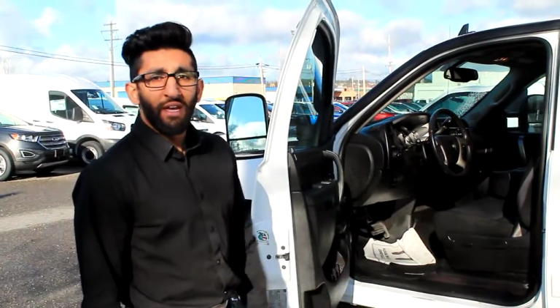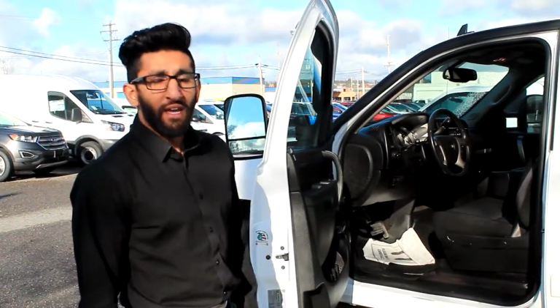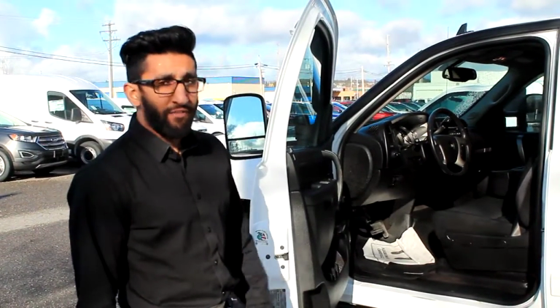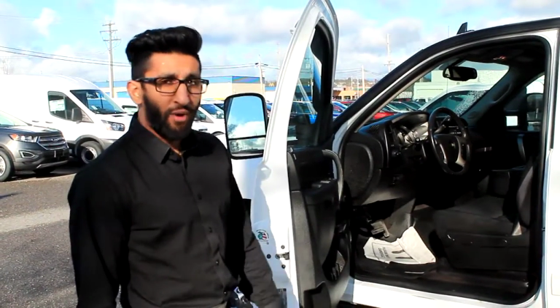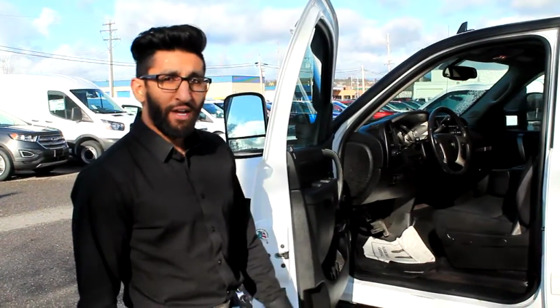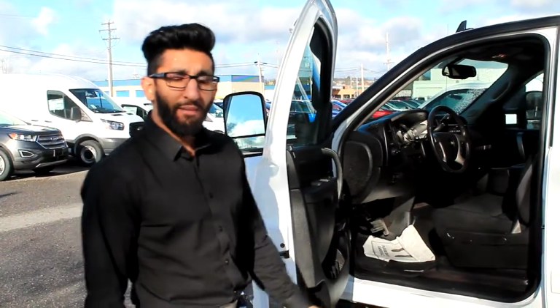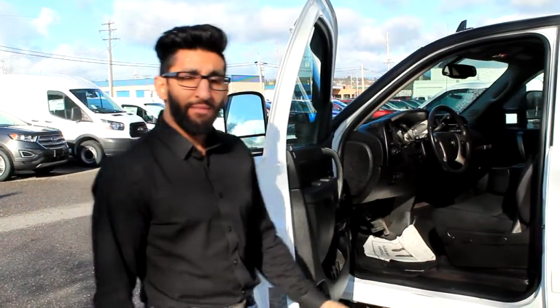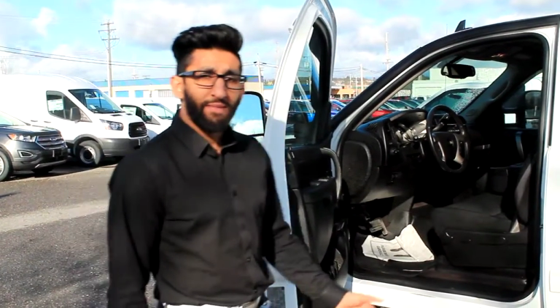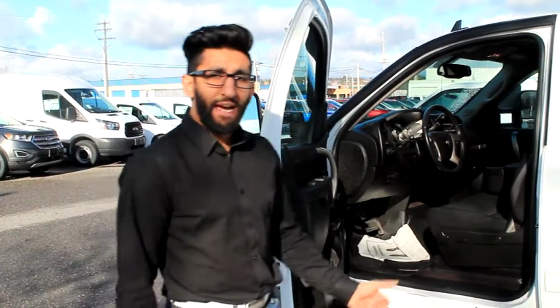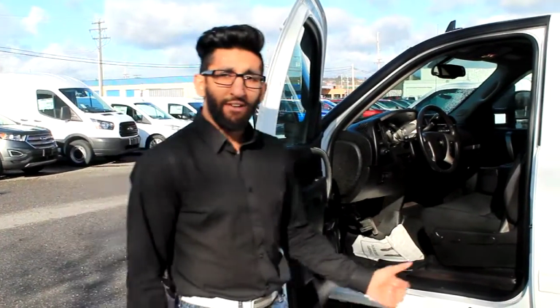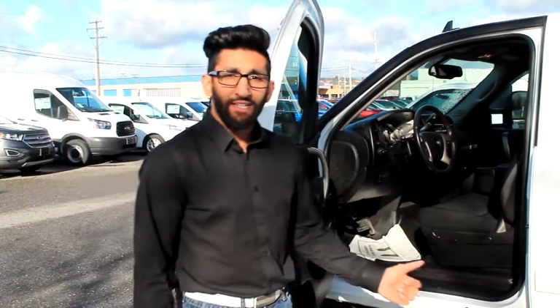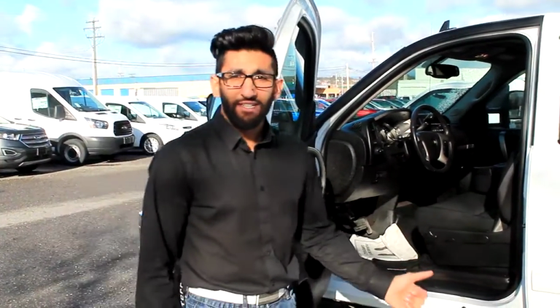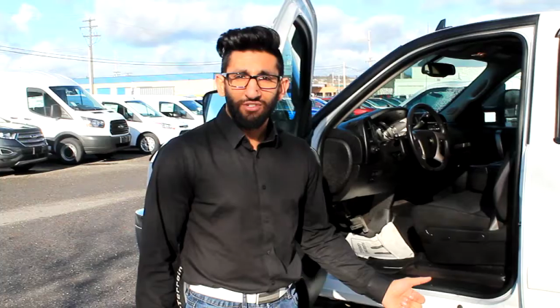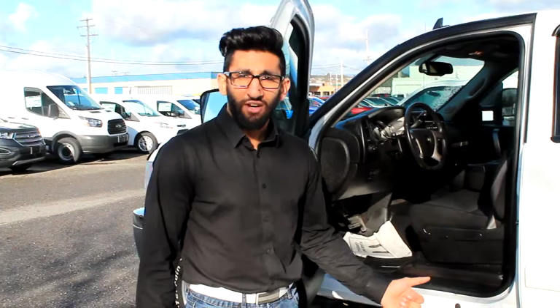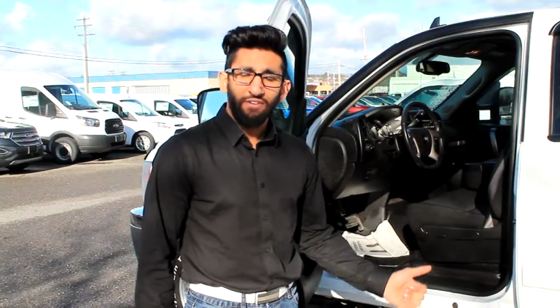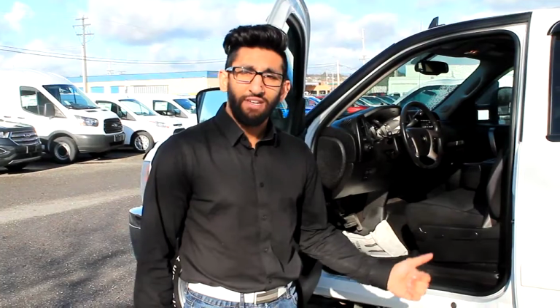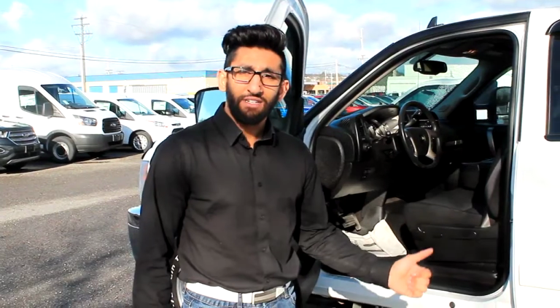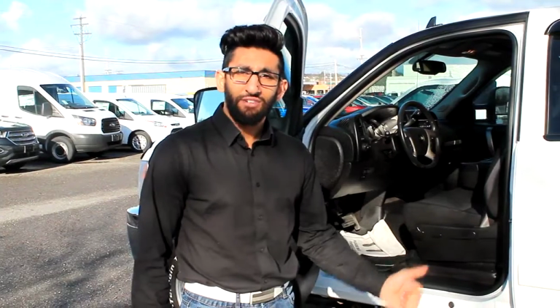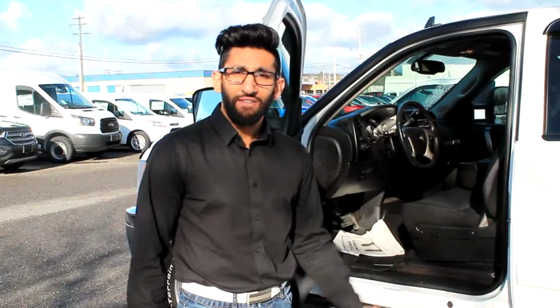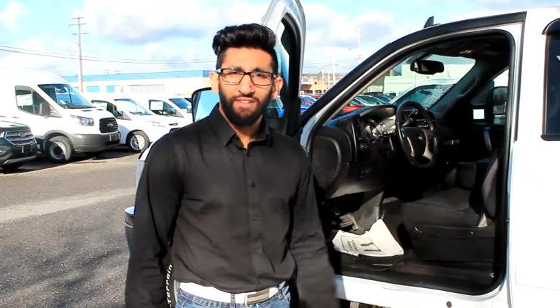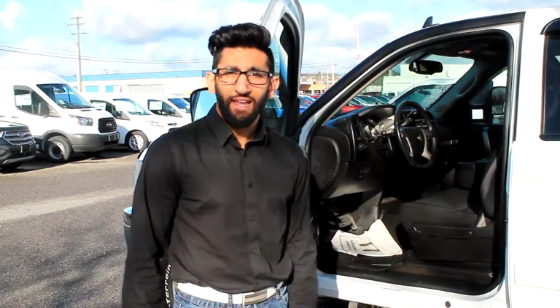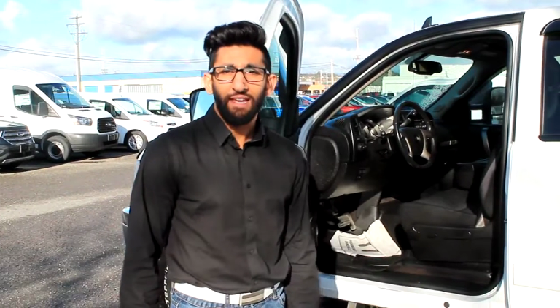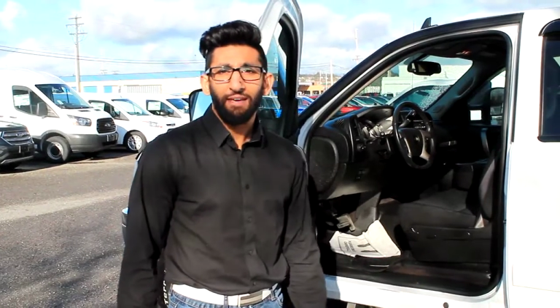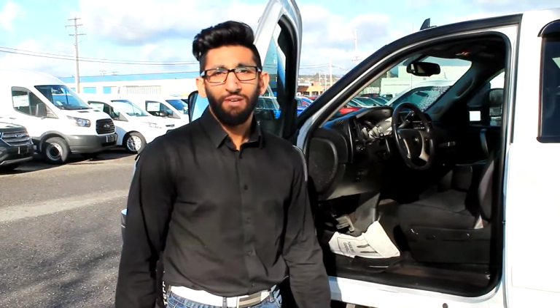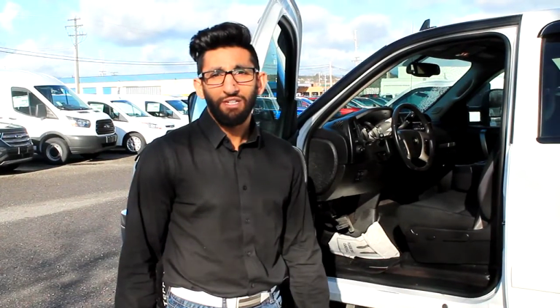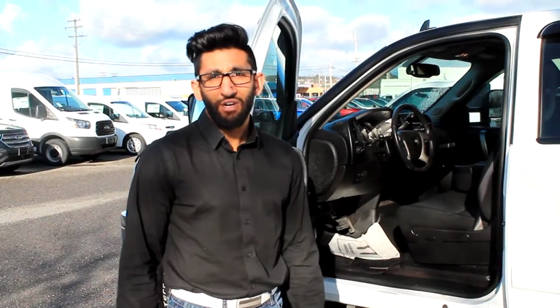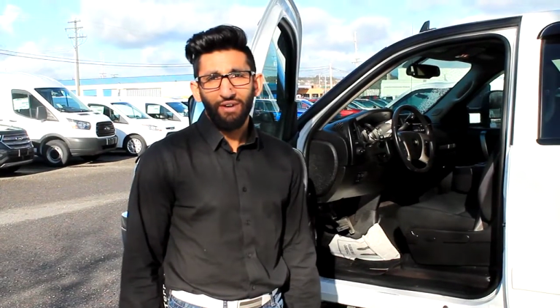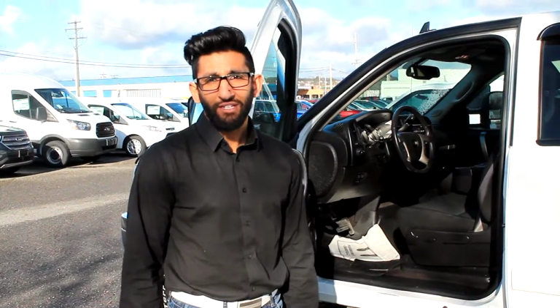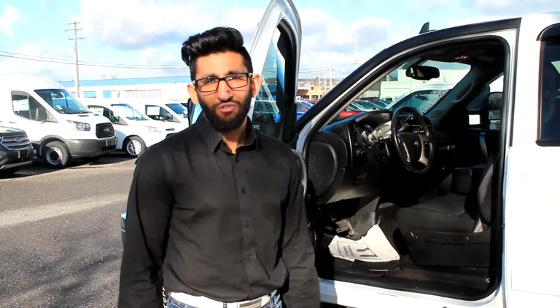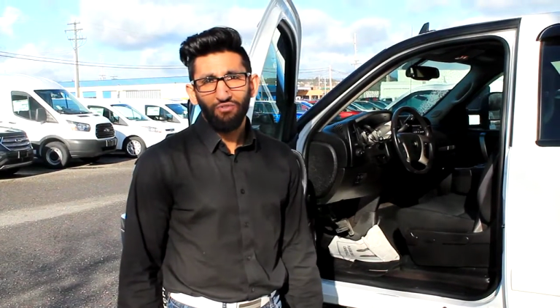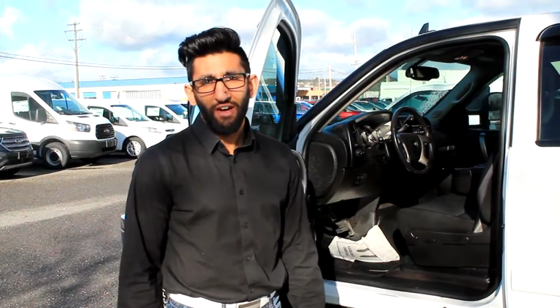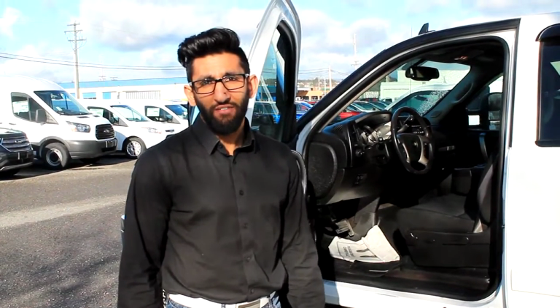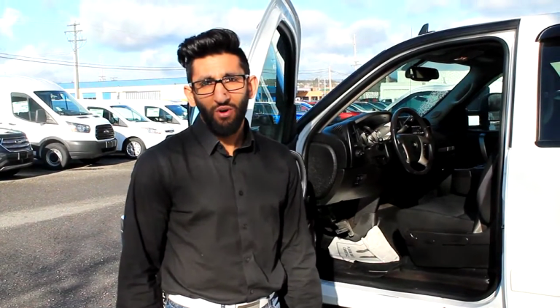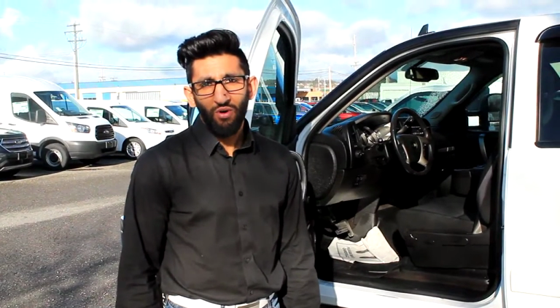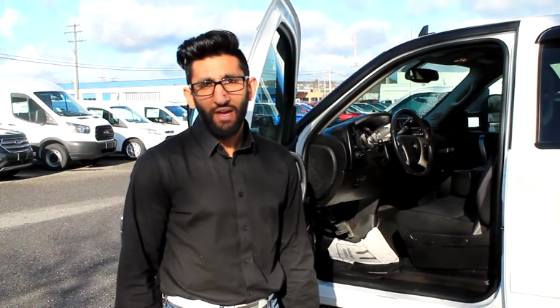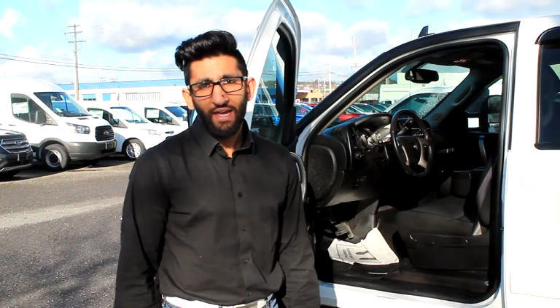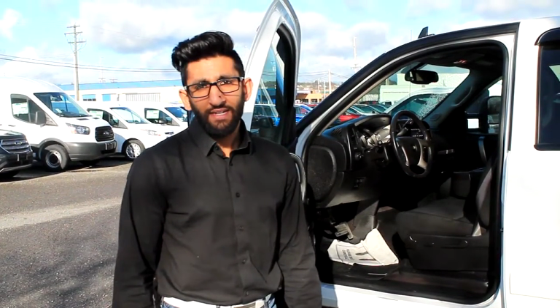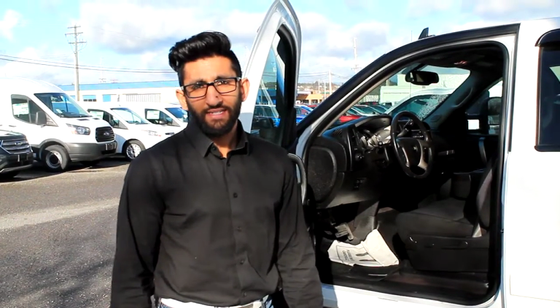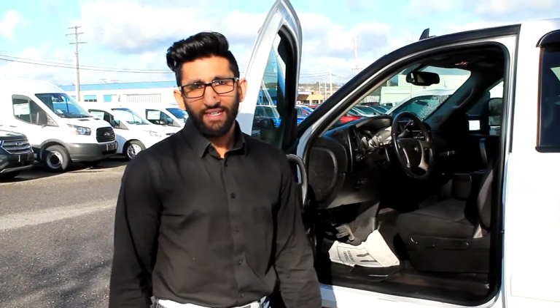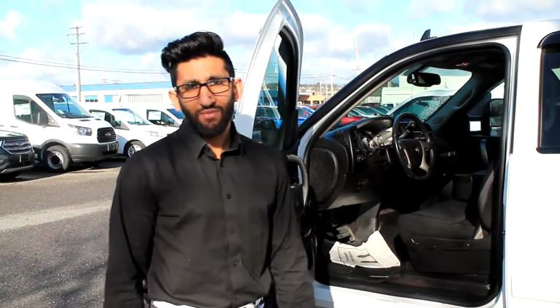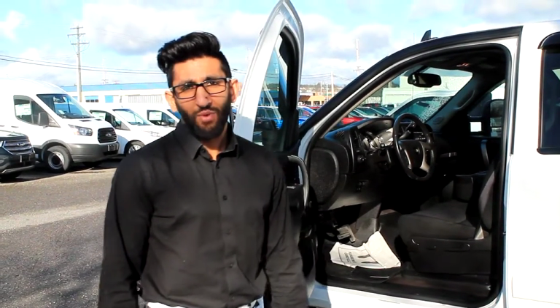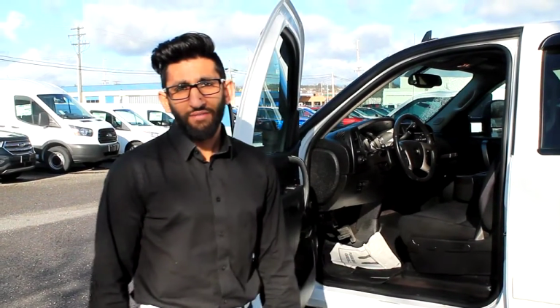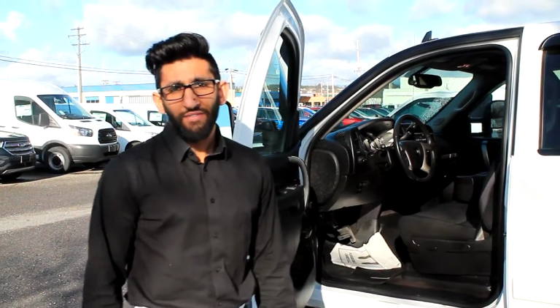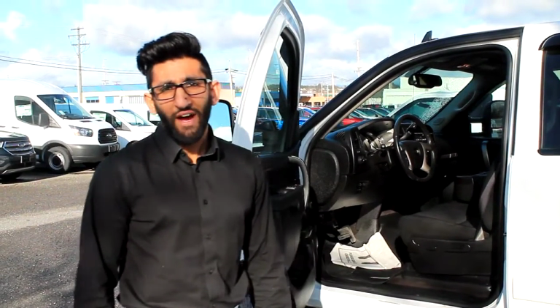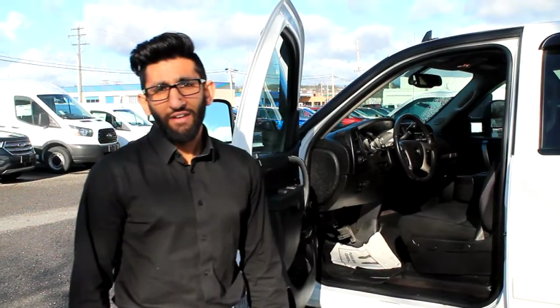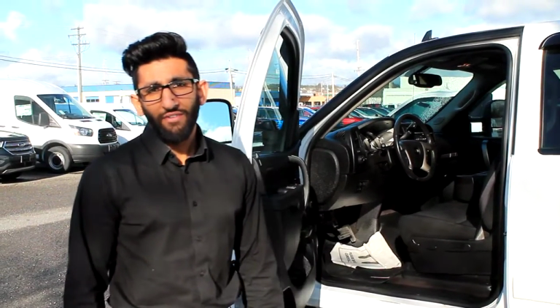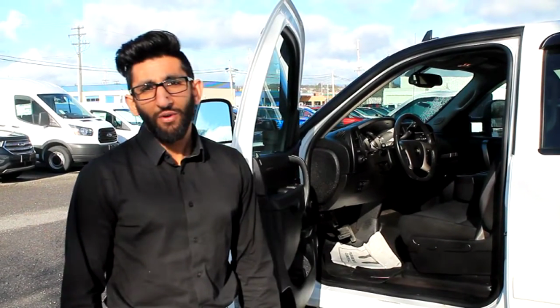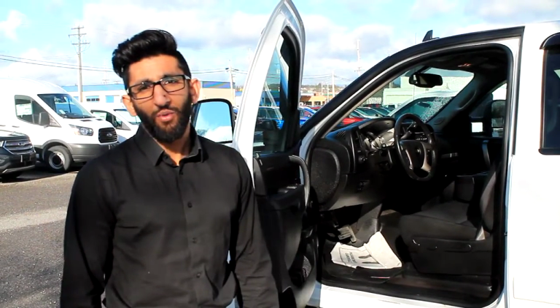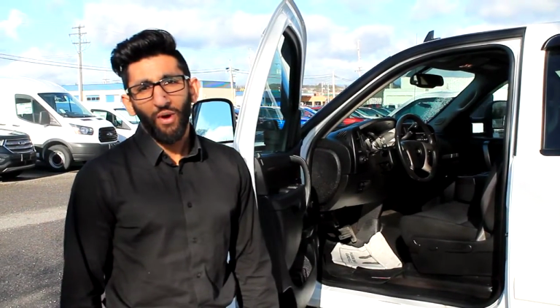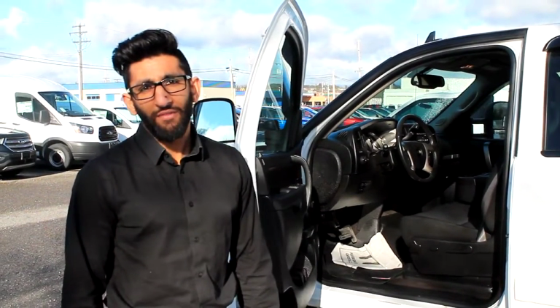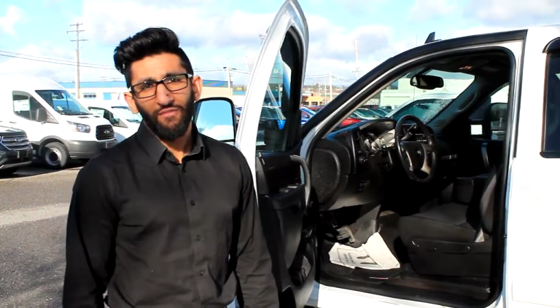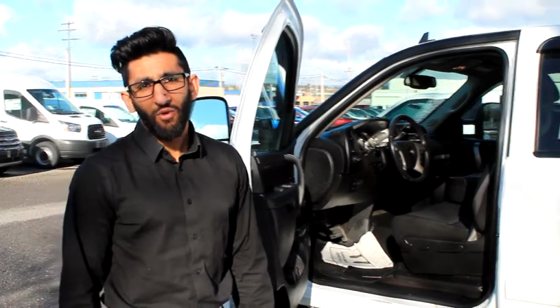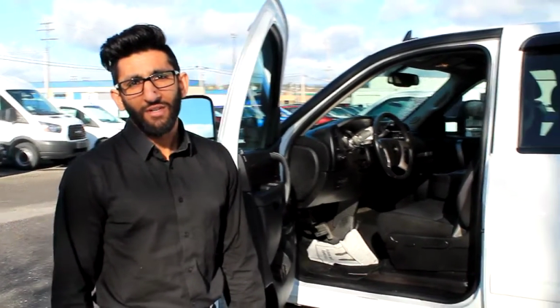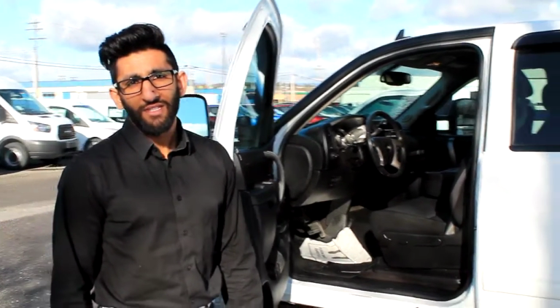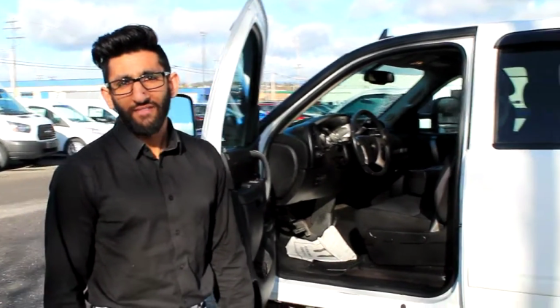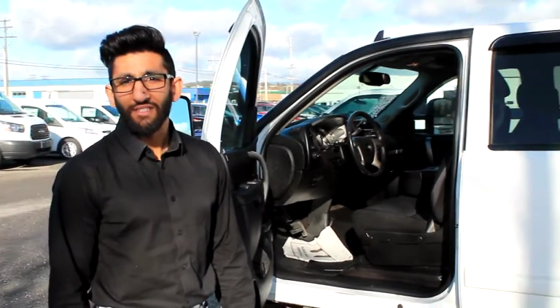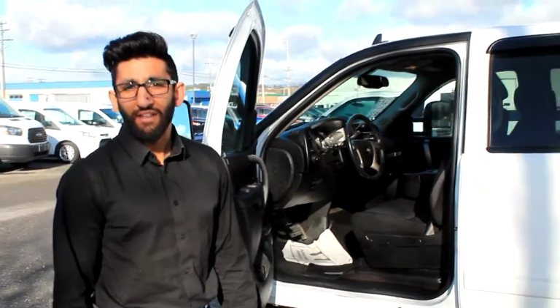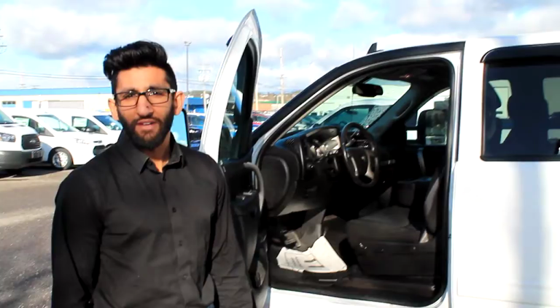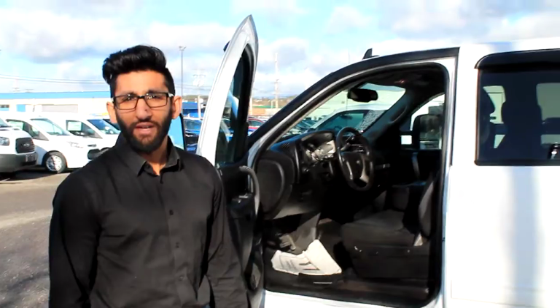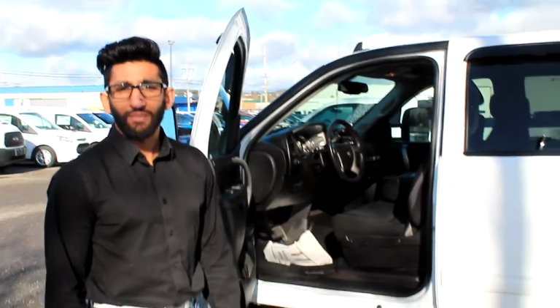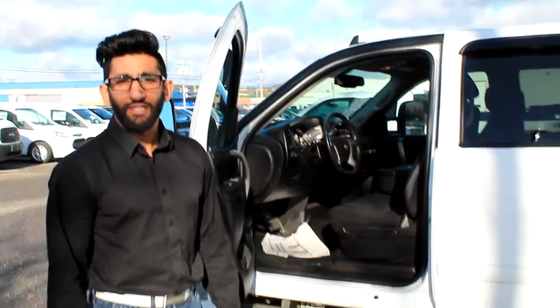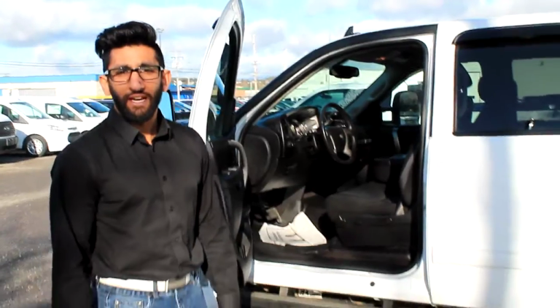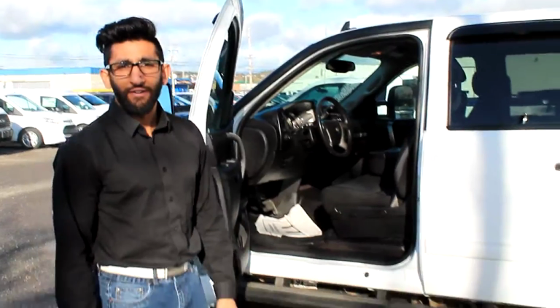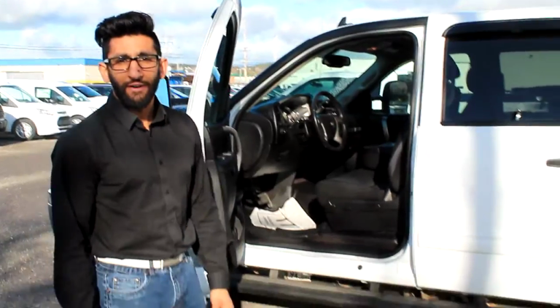If you want to come down and take this truck for a test drive today, give me a shout at 250-615-1477, and we'll see you down here.